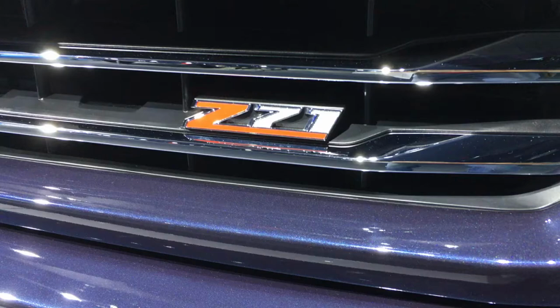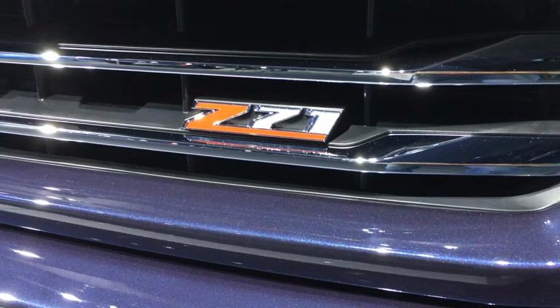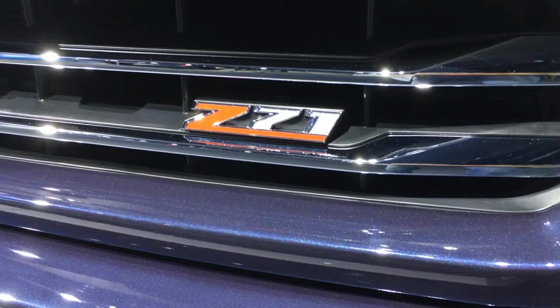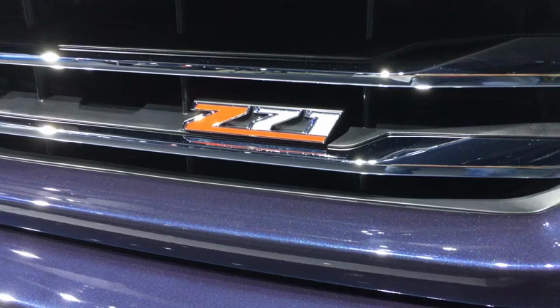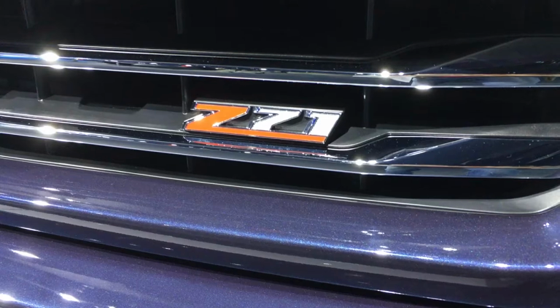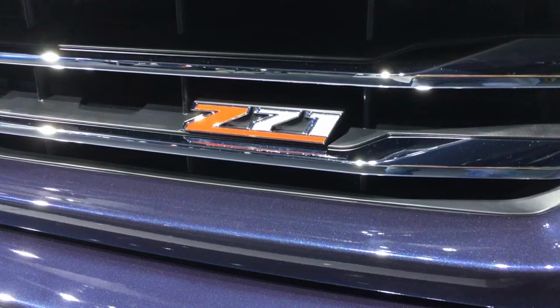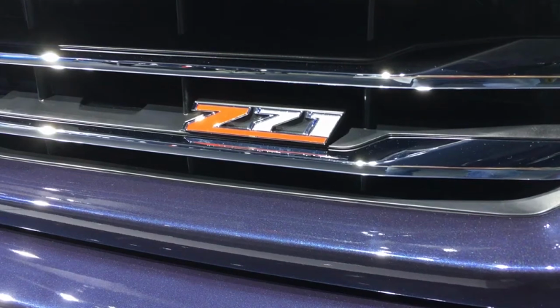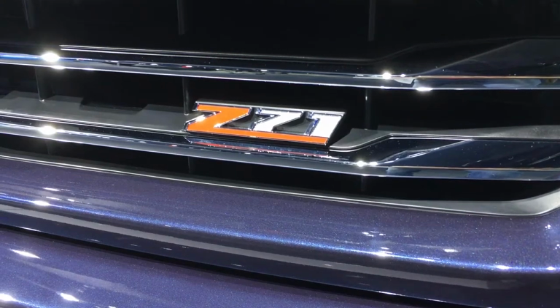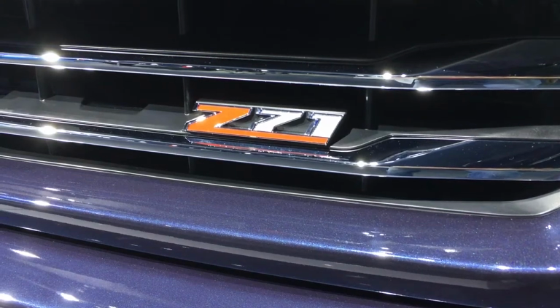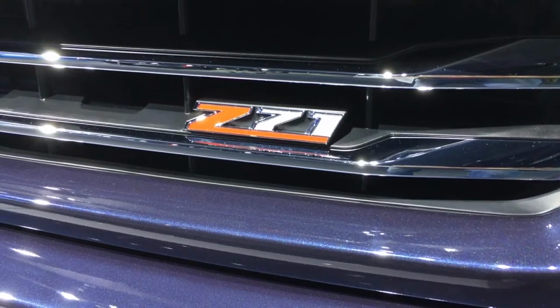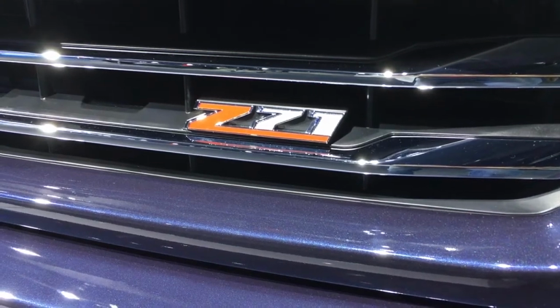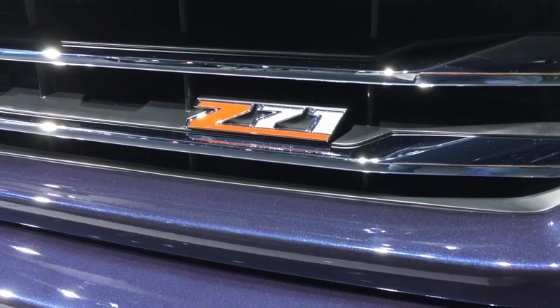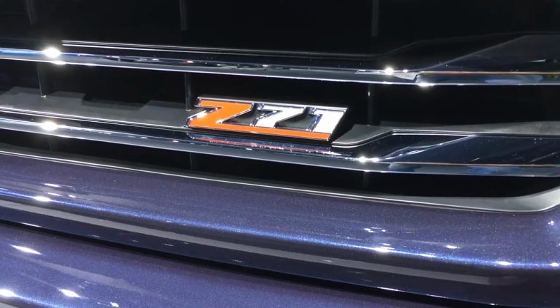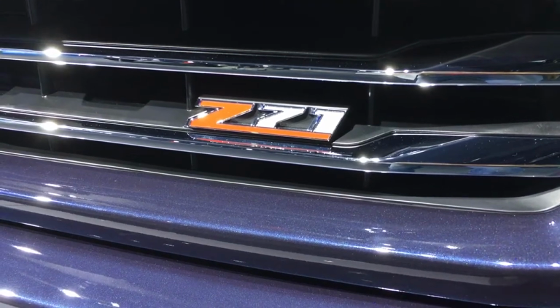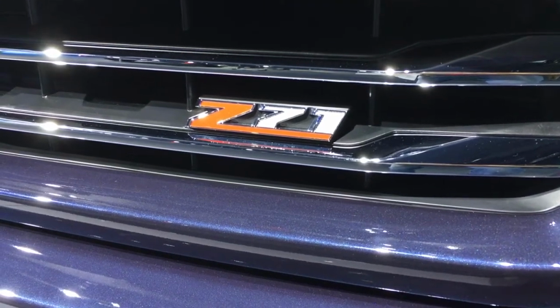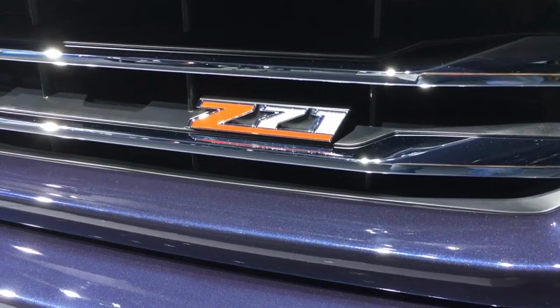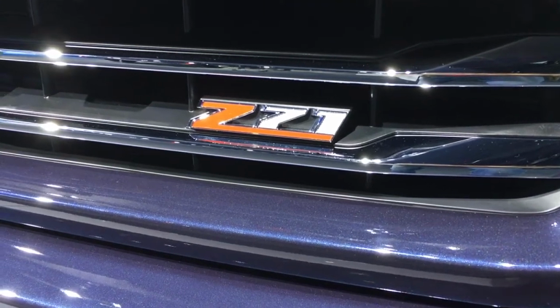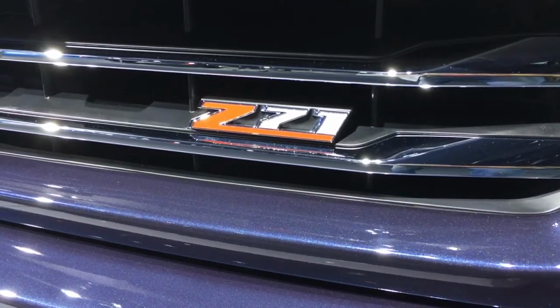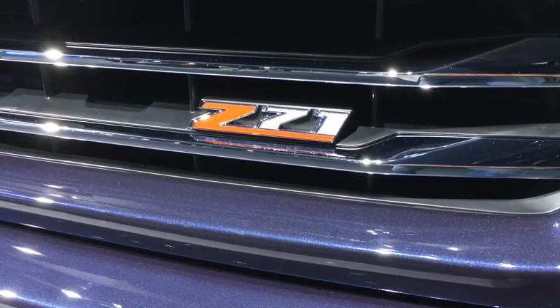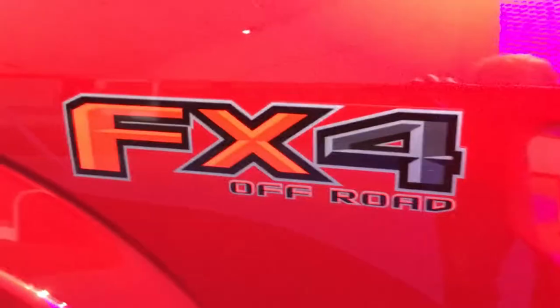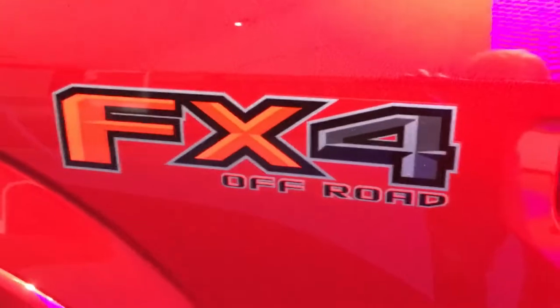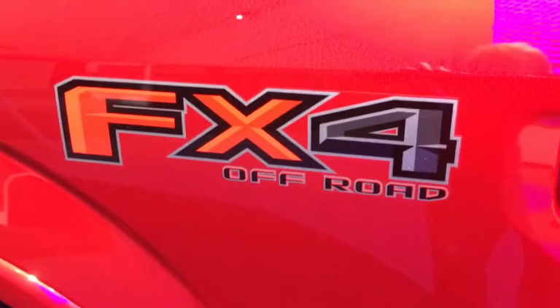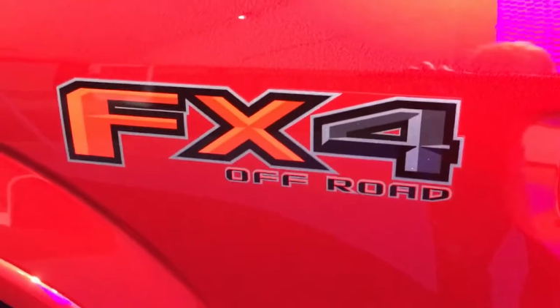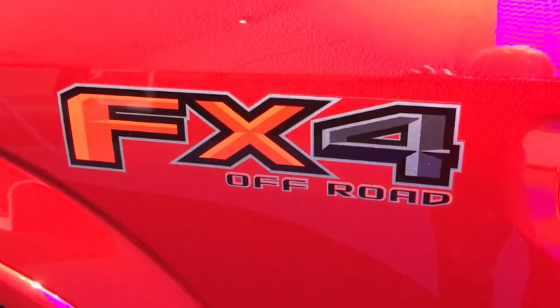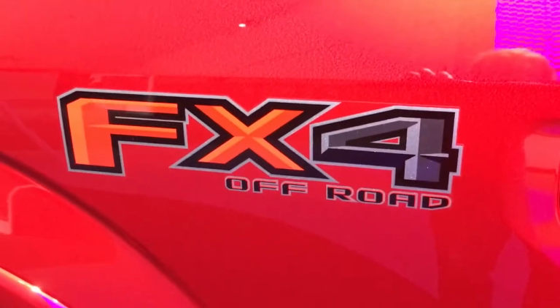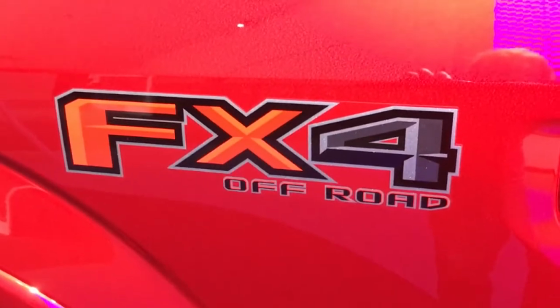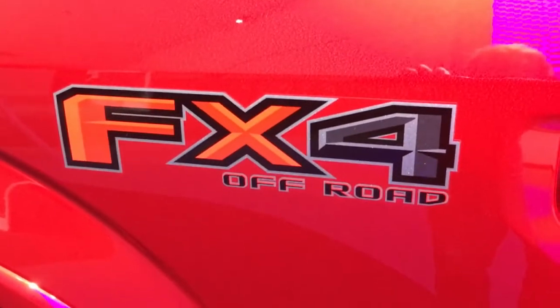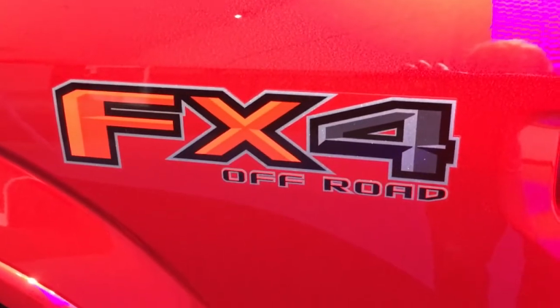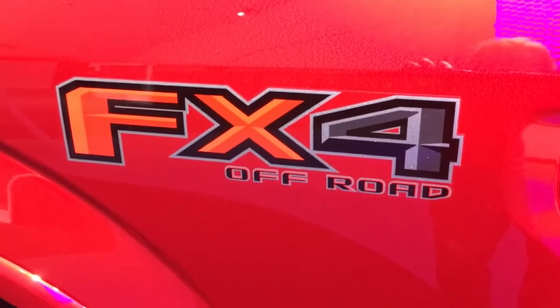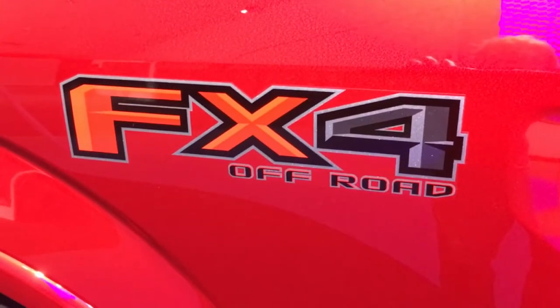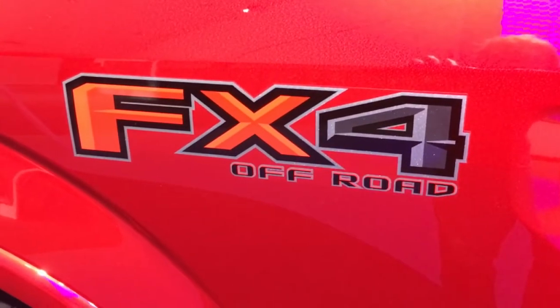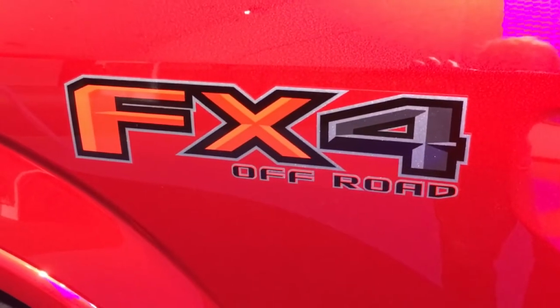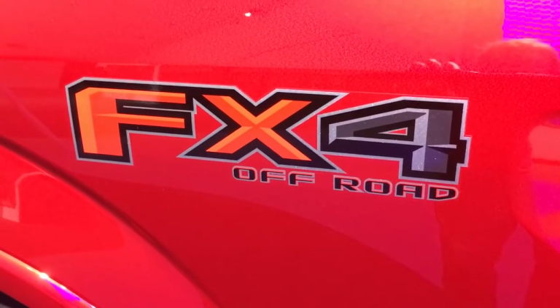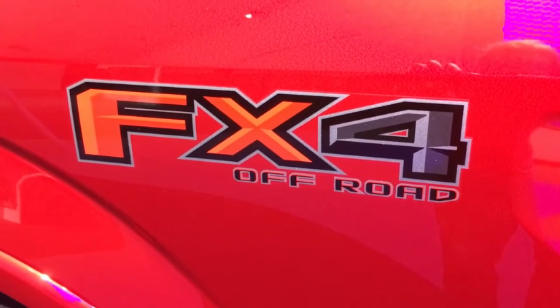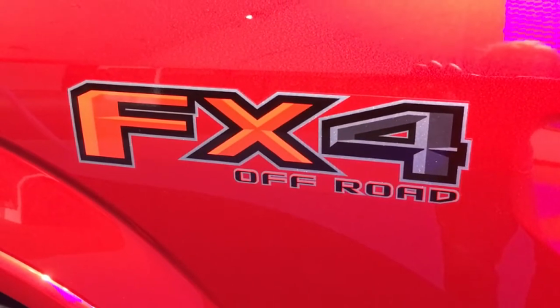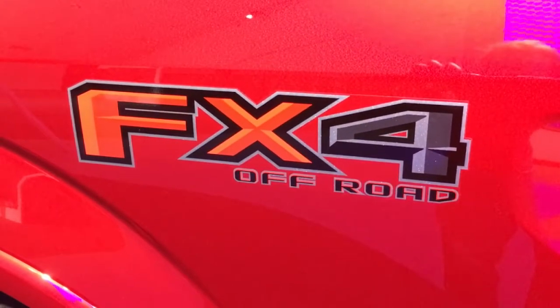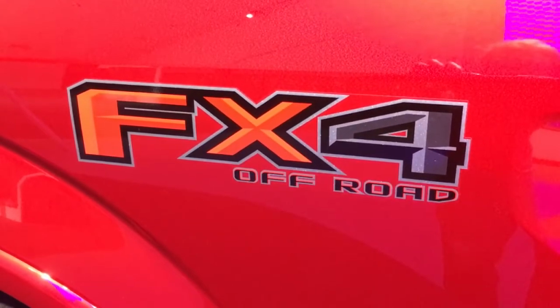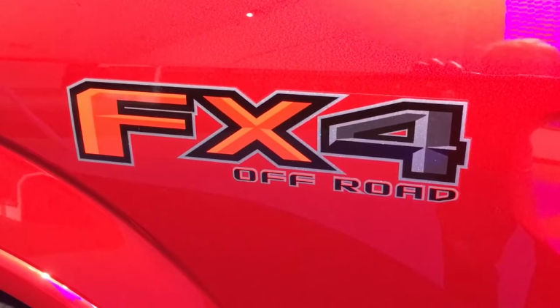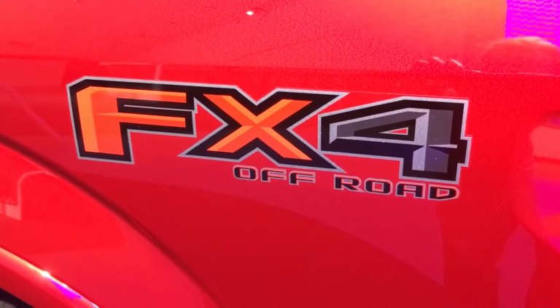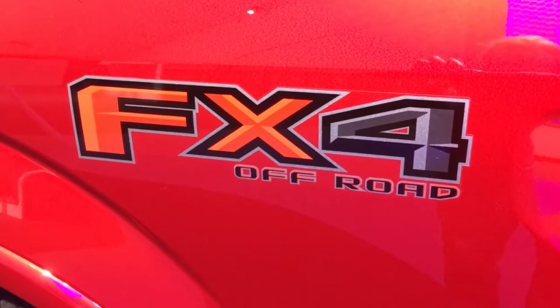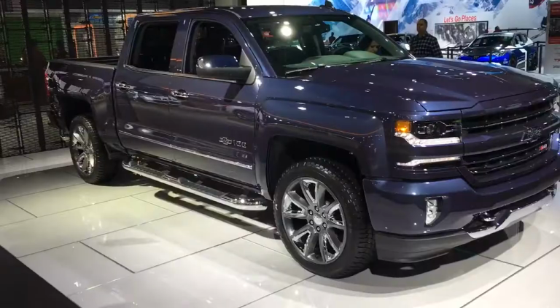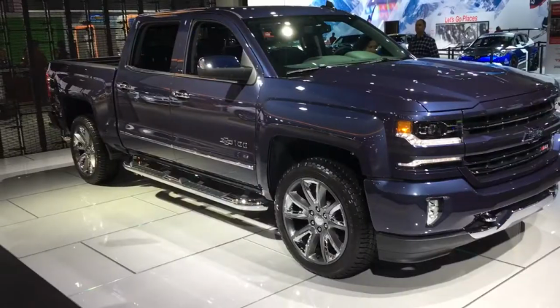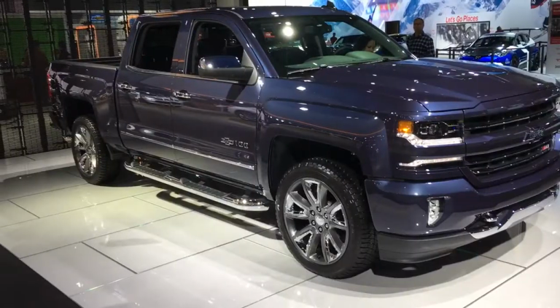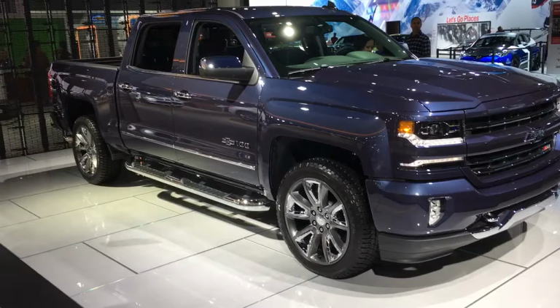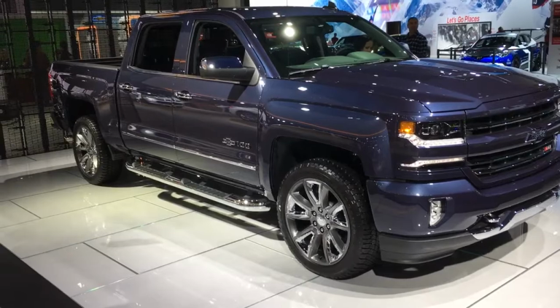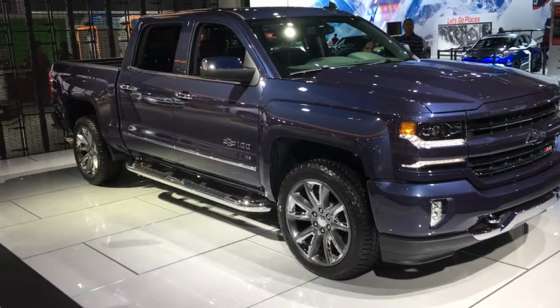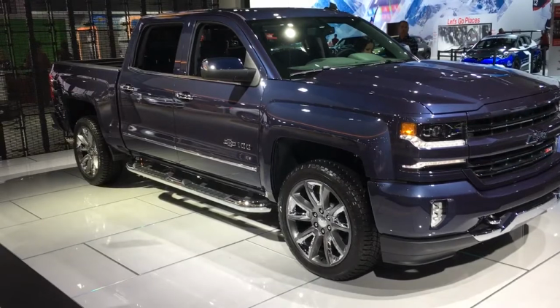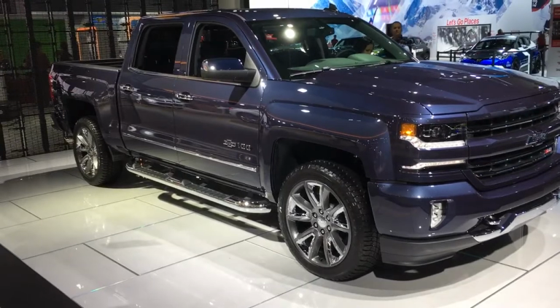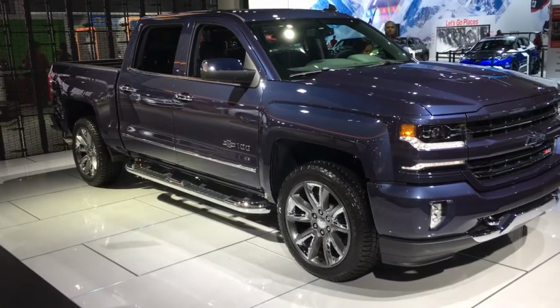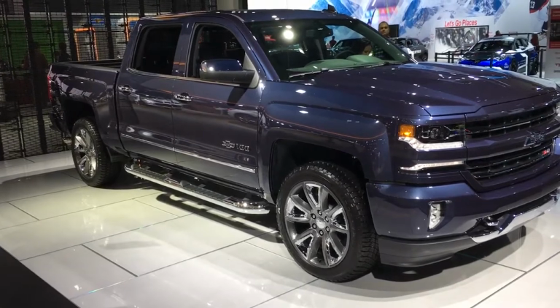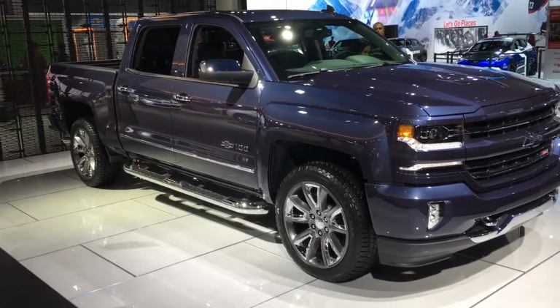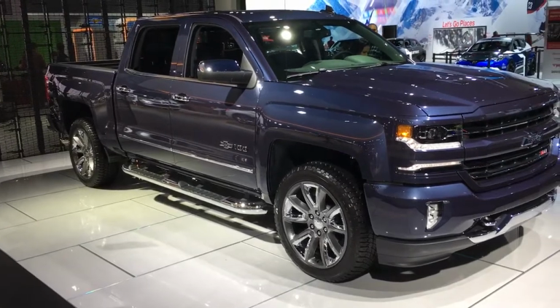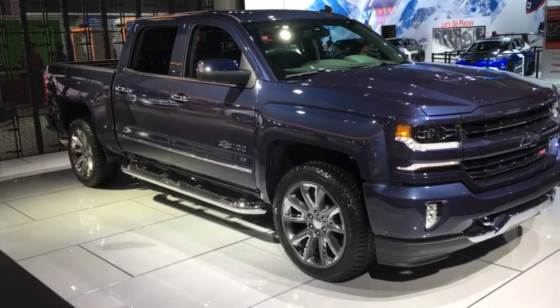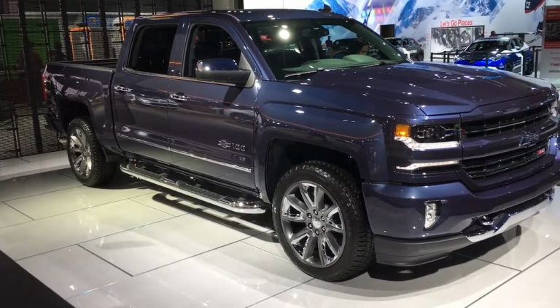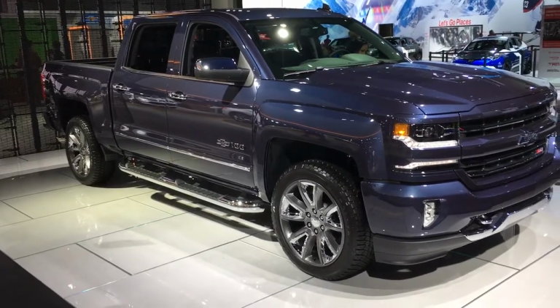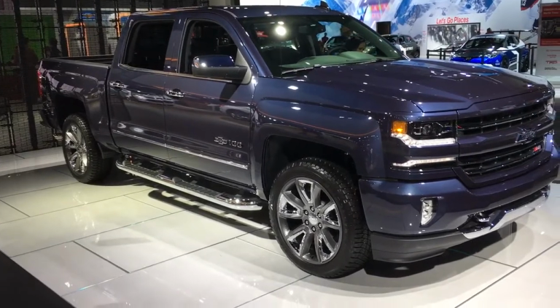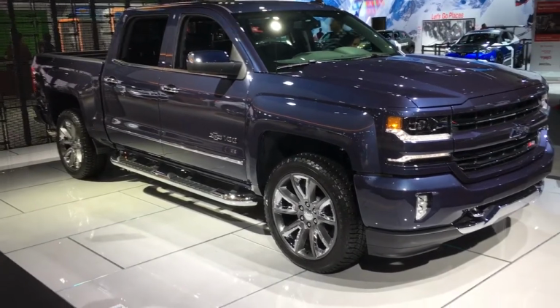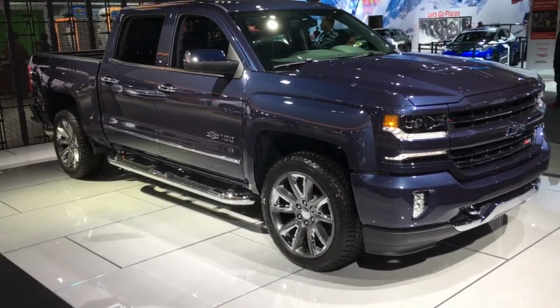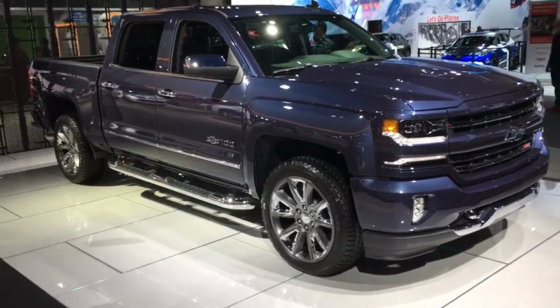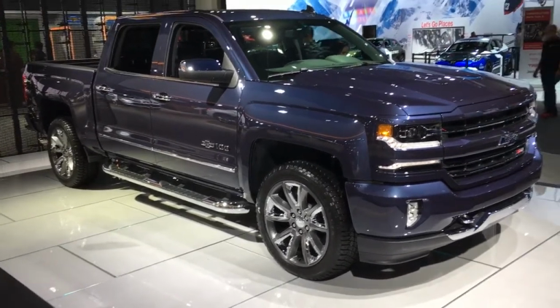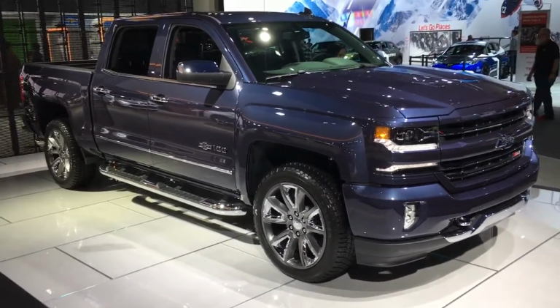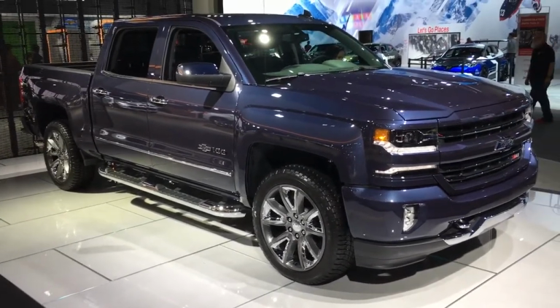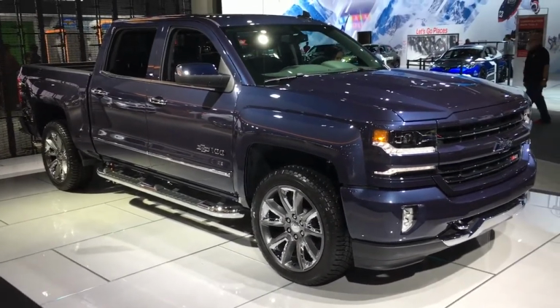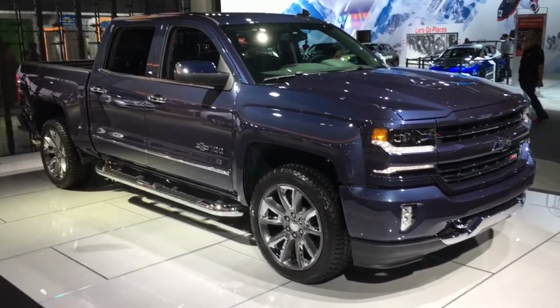What's the difference between the Chevy Z71 package and the Ford FX4 package? I went to the auto show to find out. The results may be shocking.